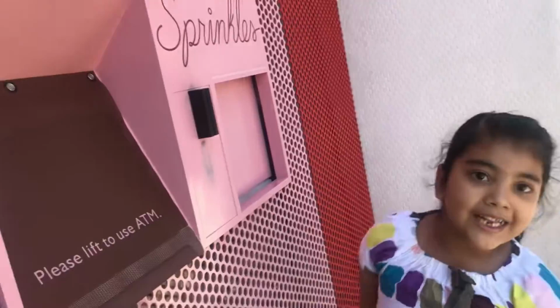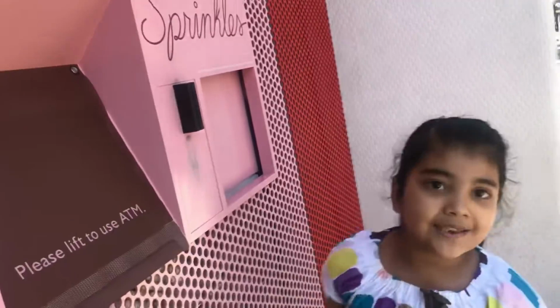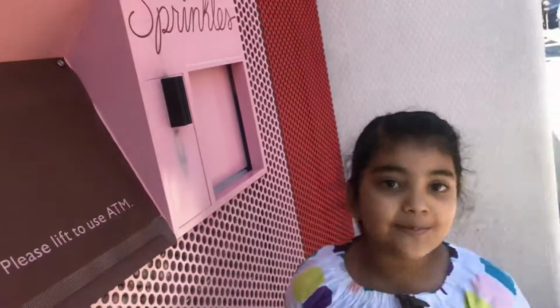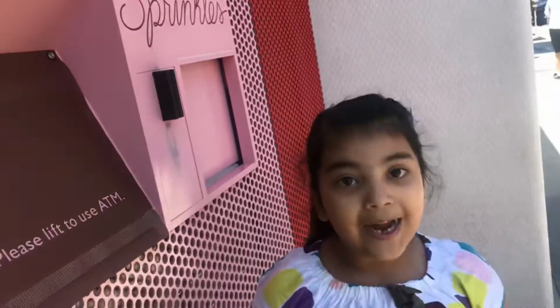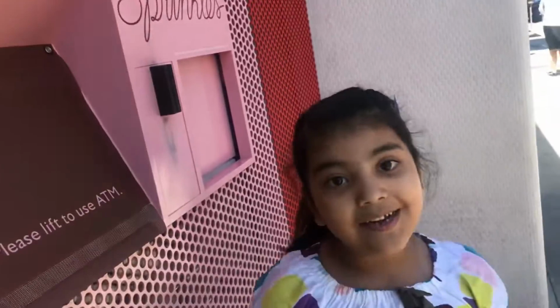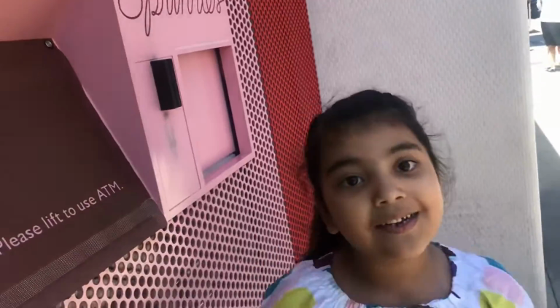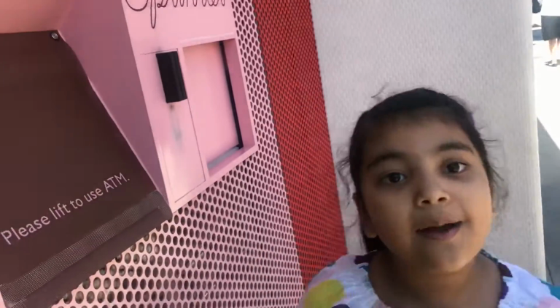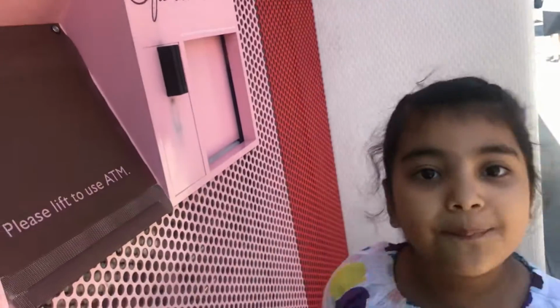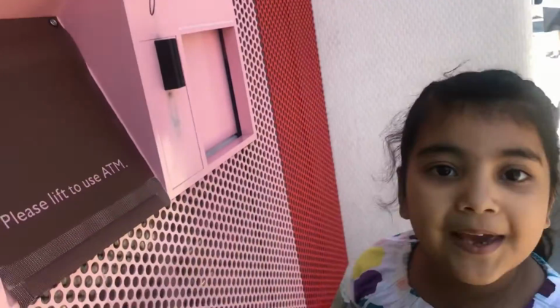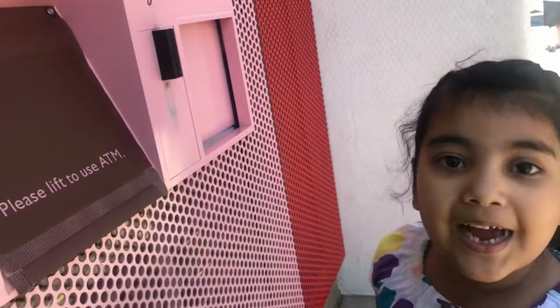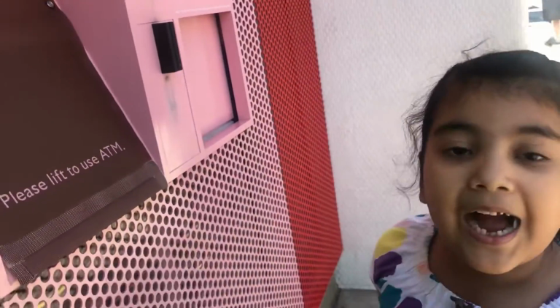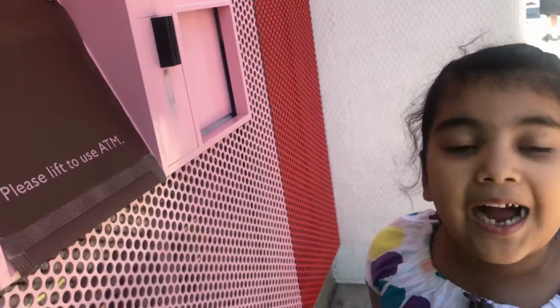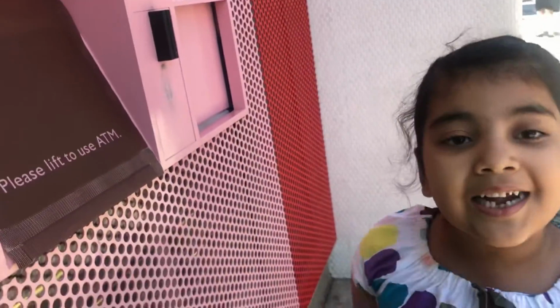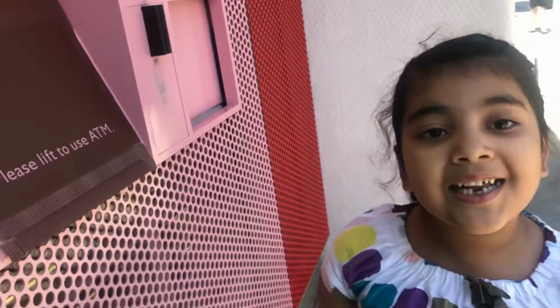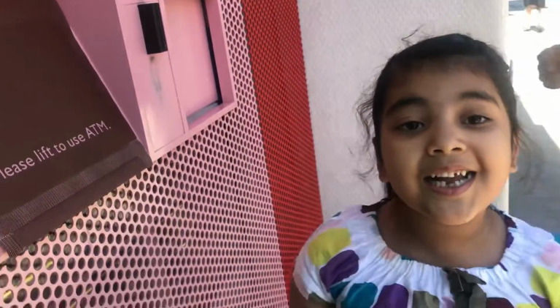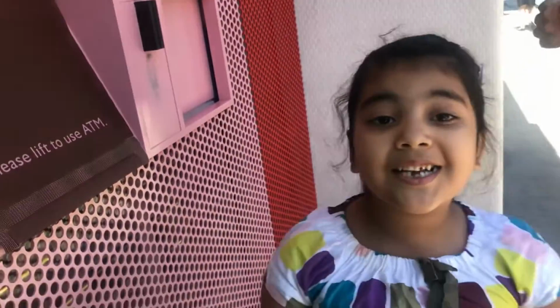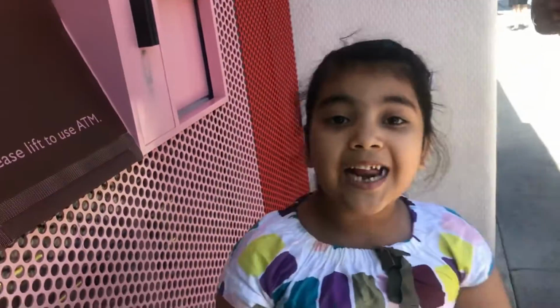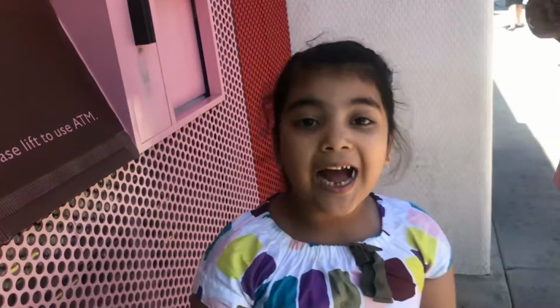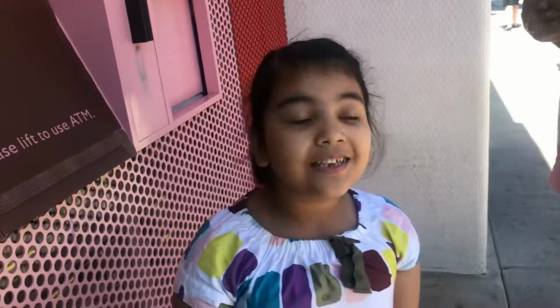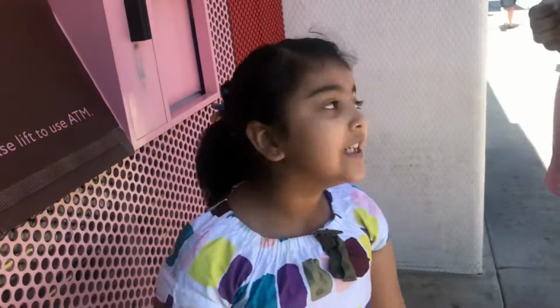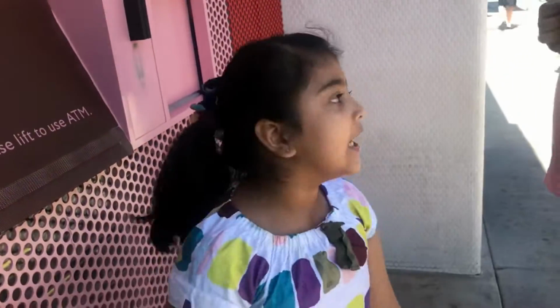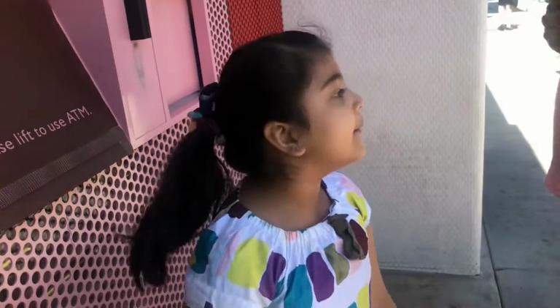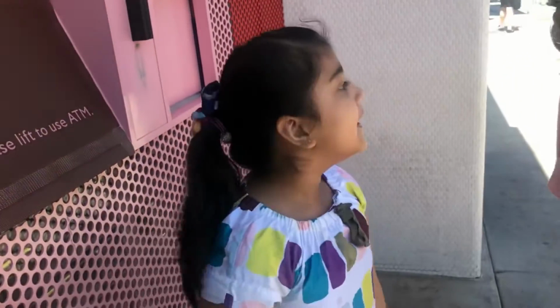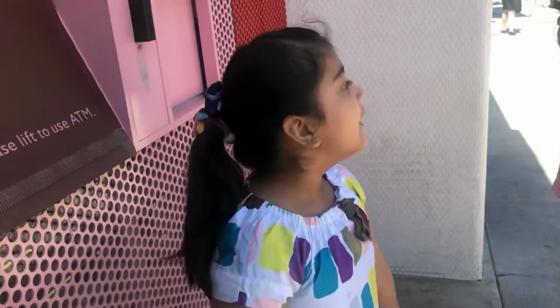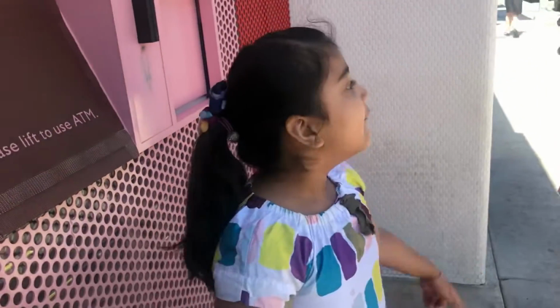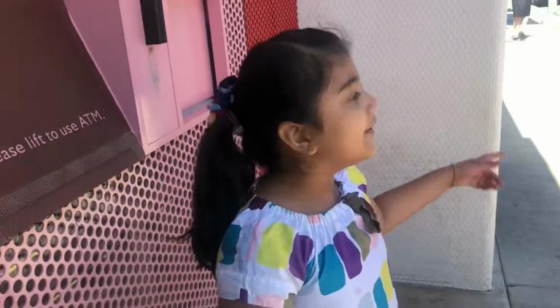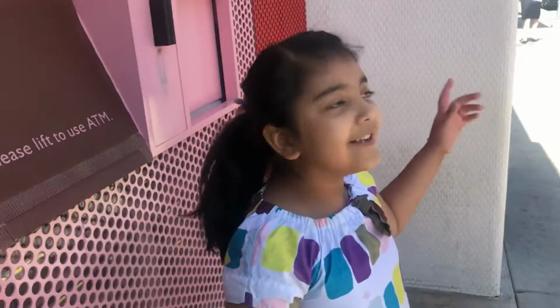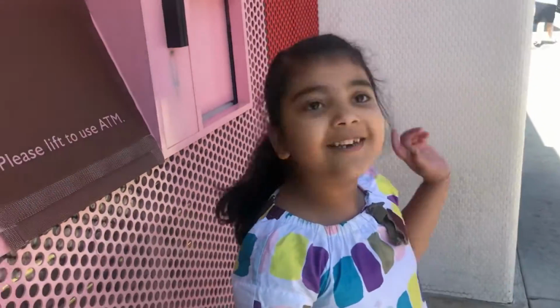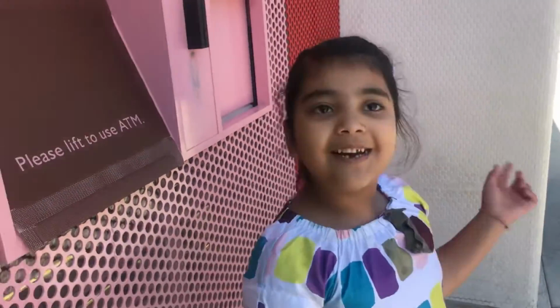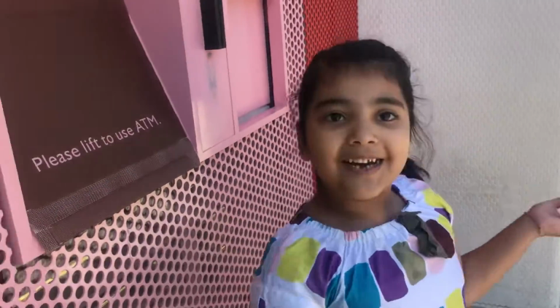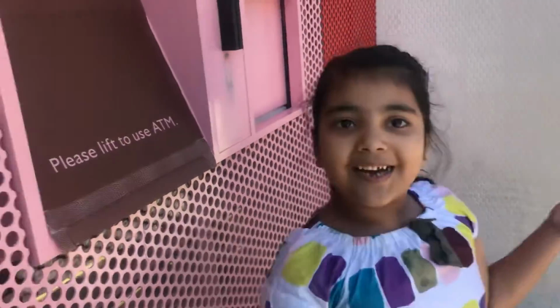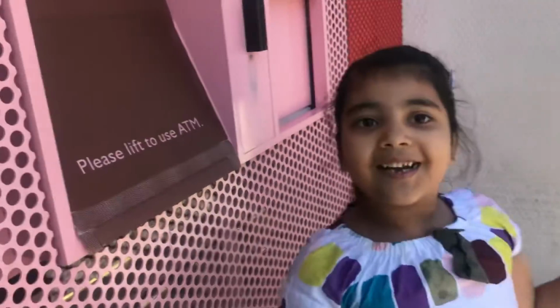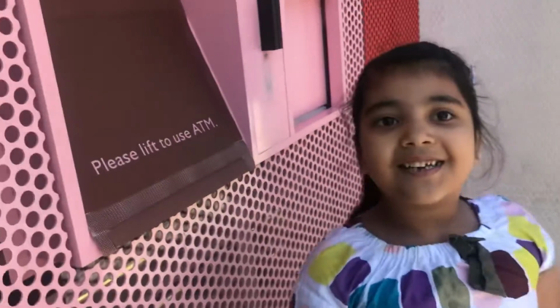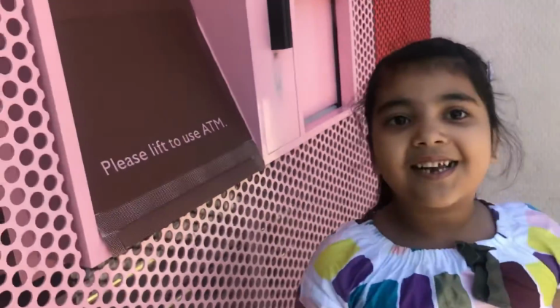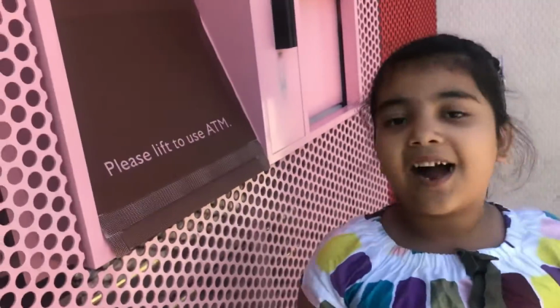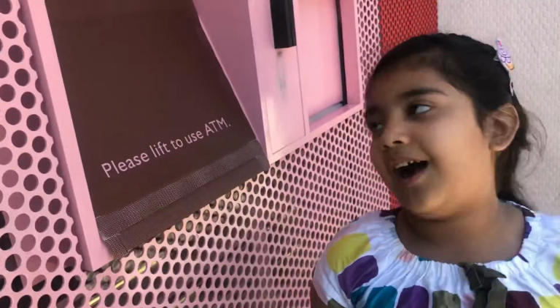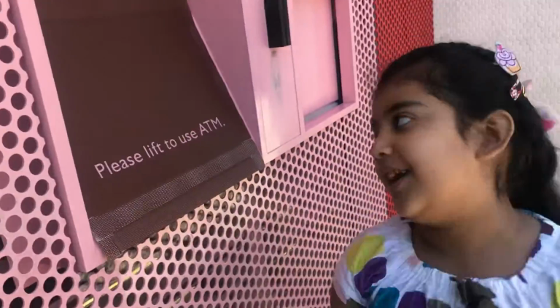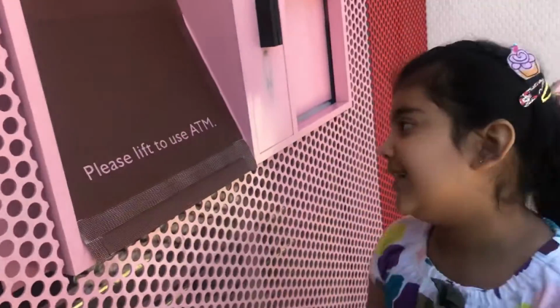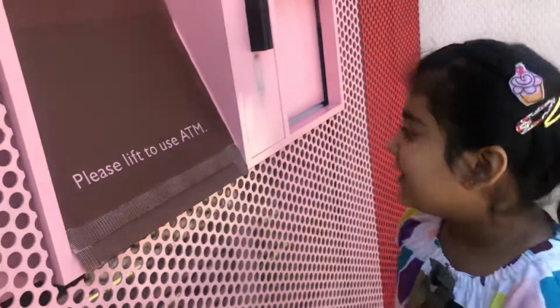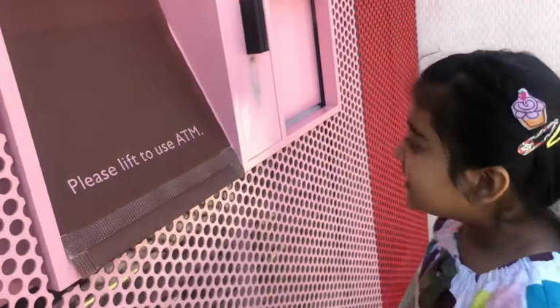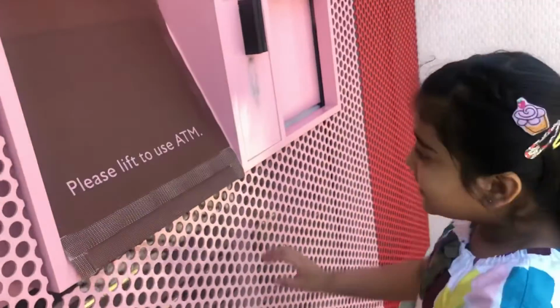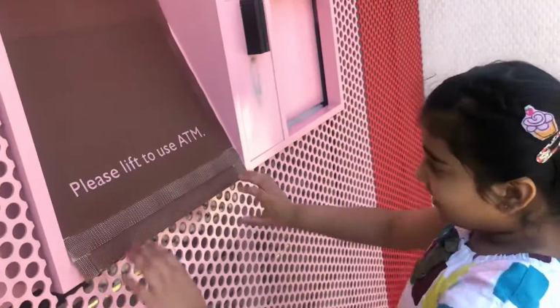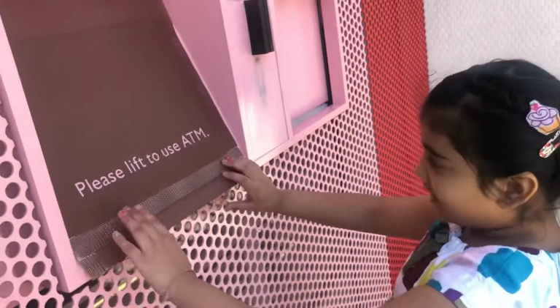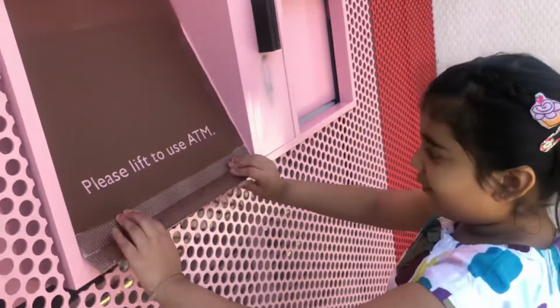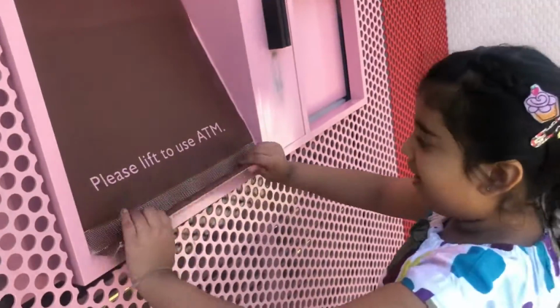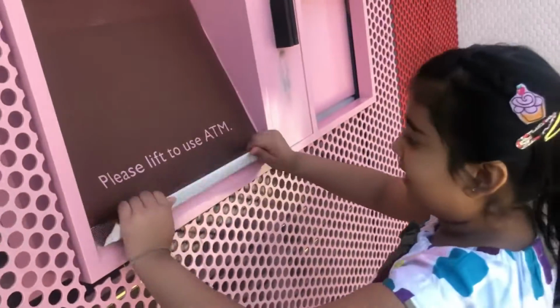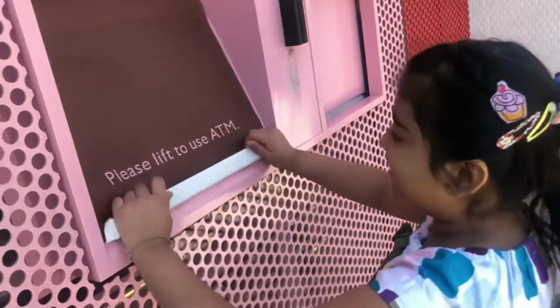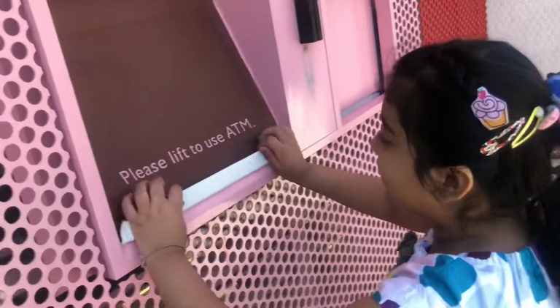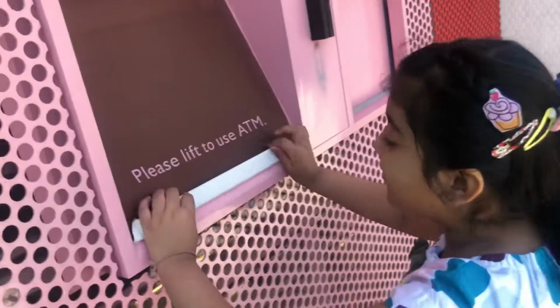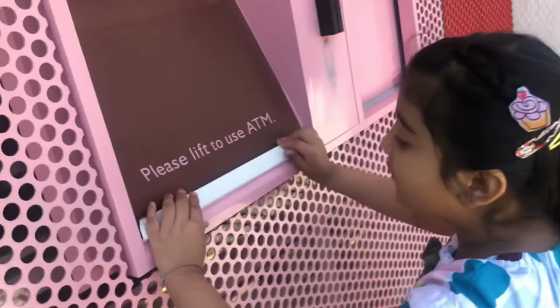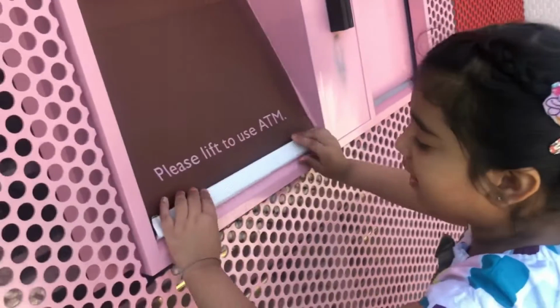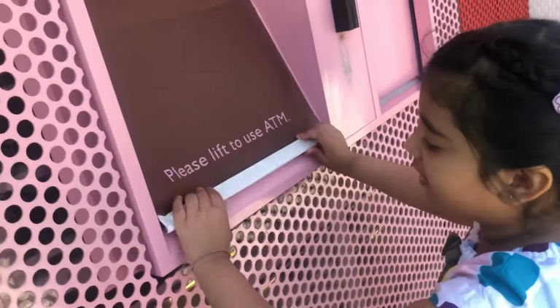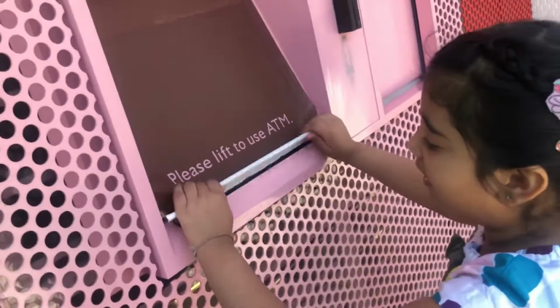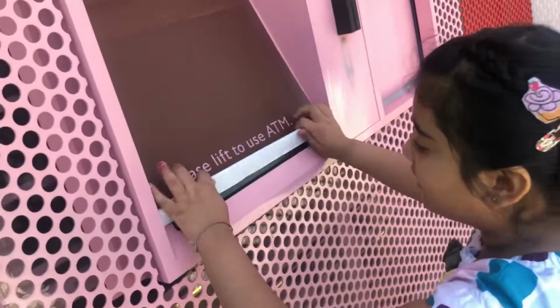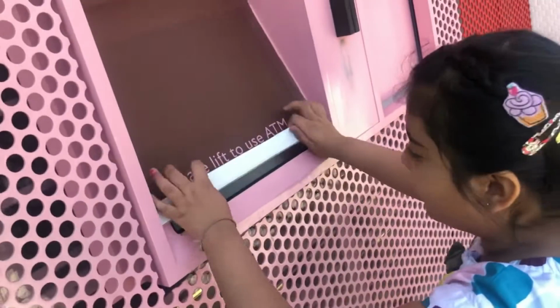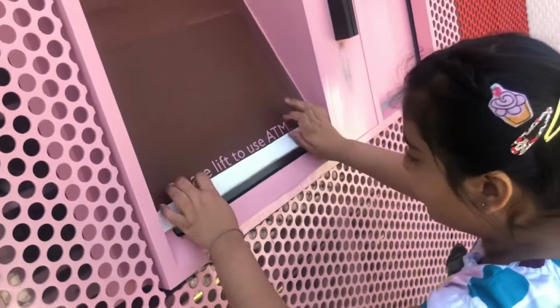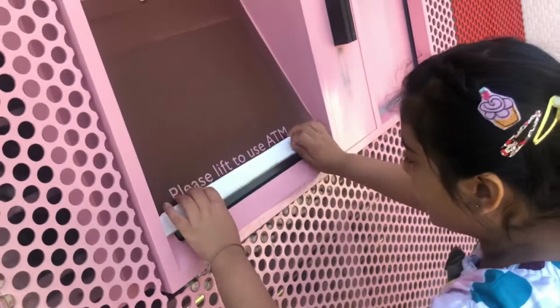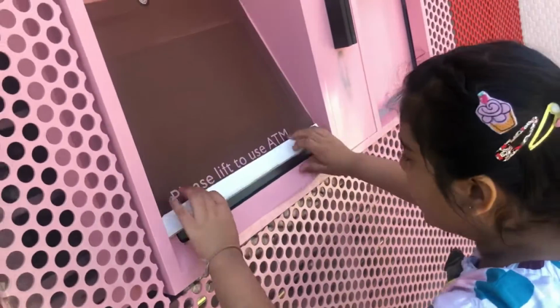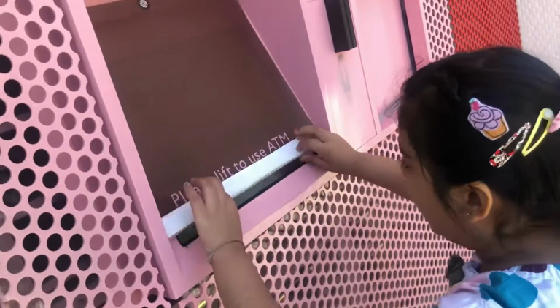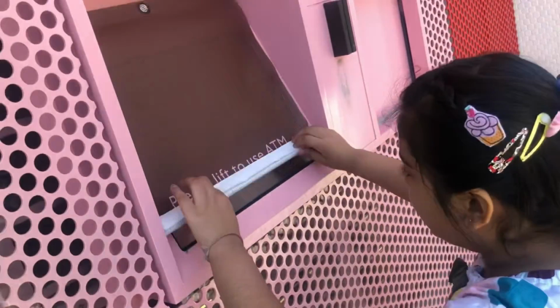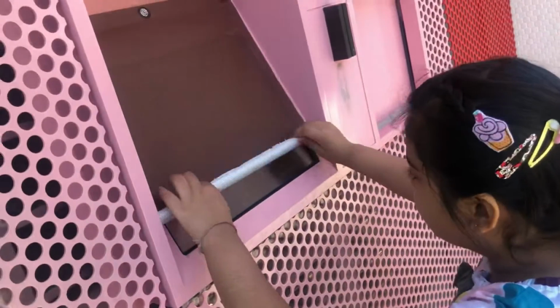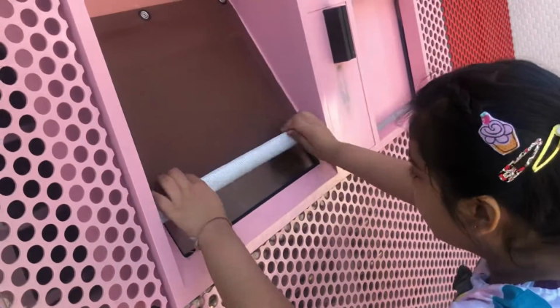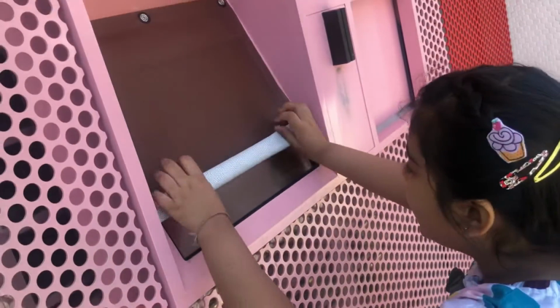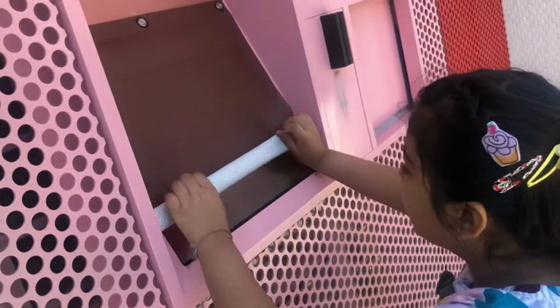Let's buy a cupcake. I take Dad's help for the credit card. Let's see what cupcake I select.